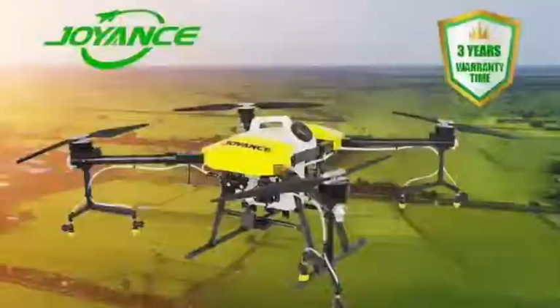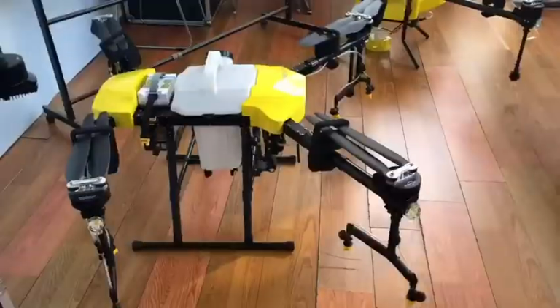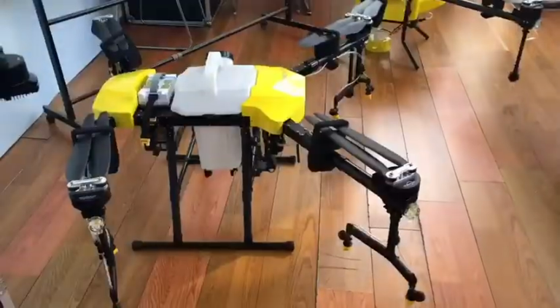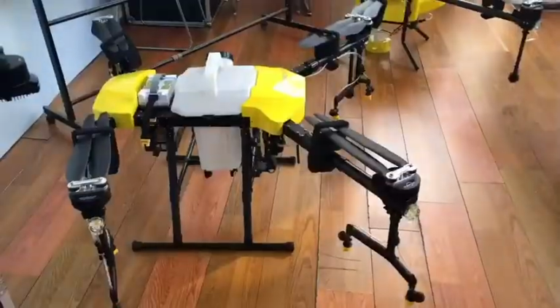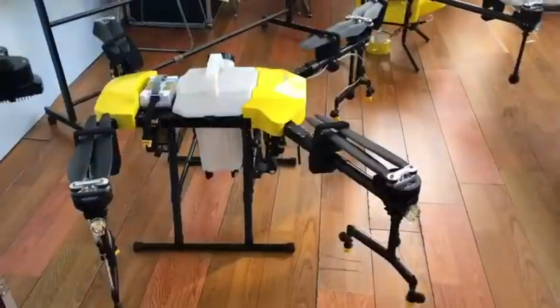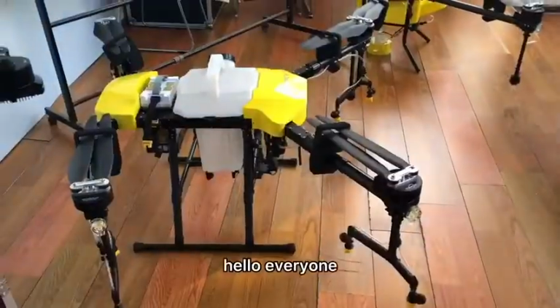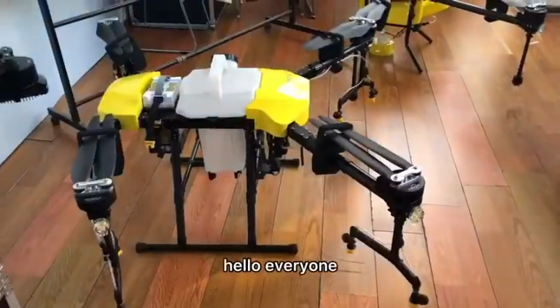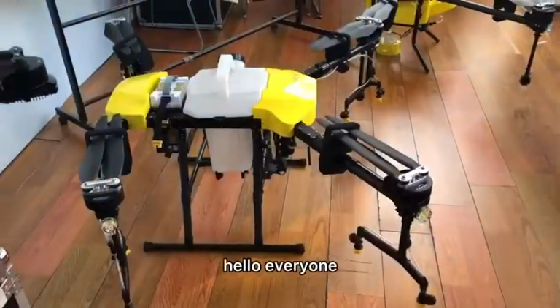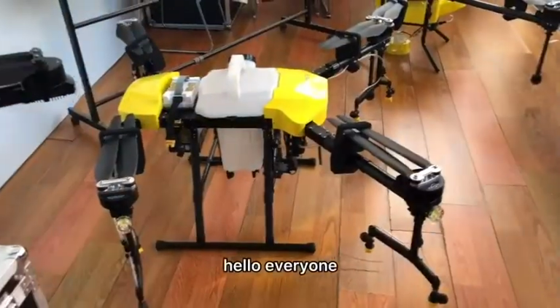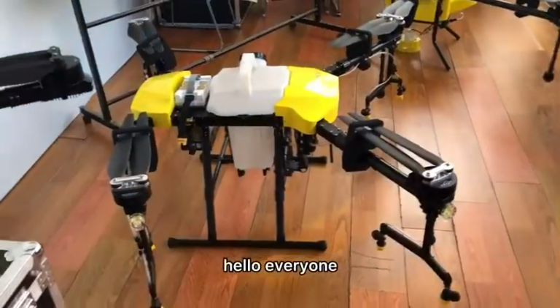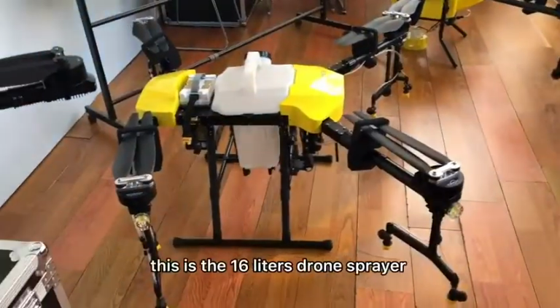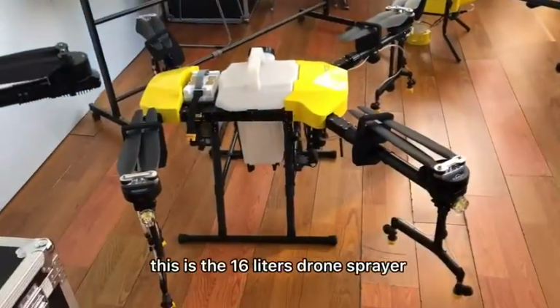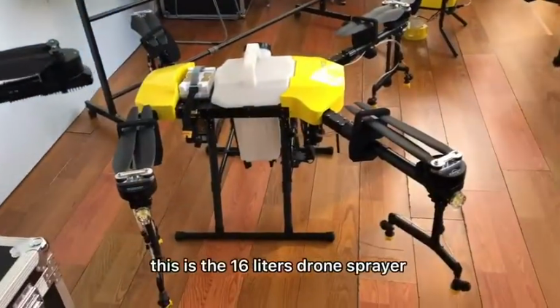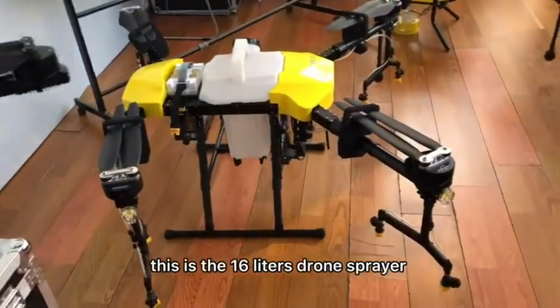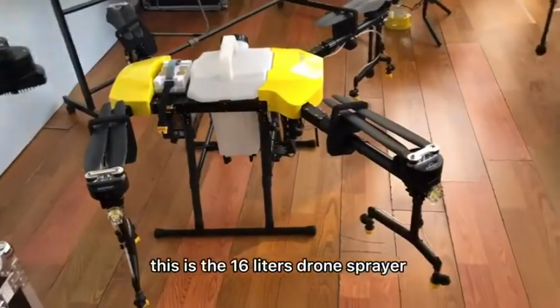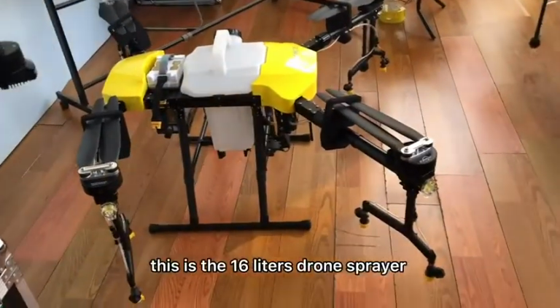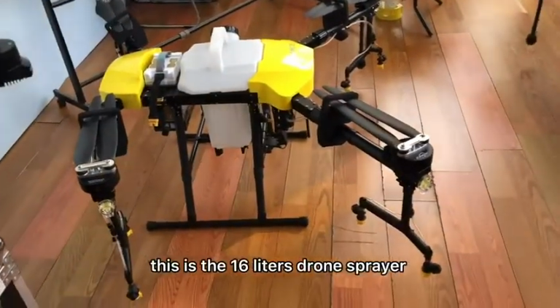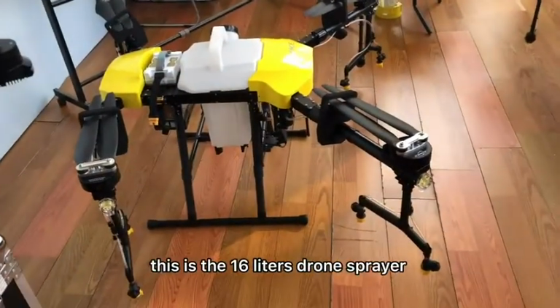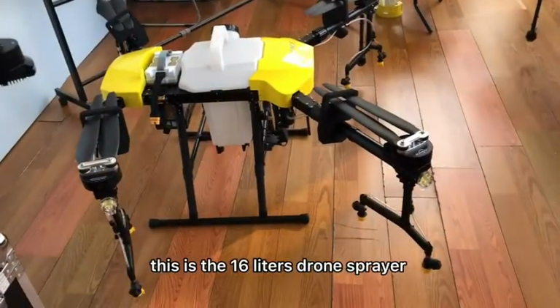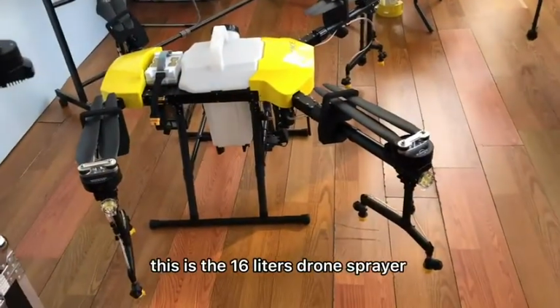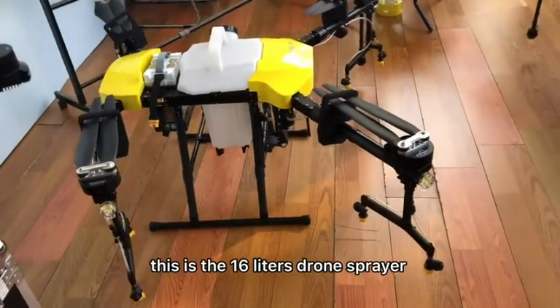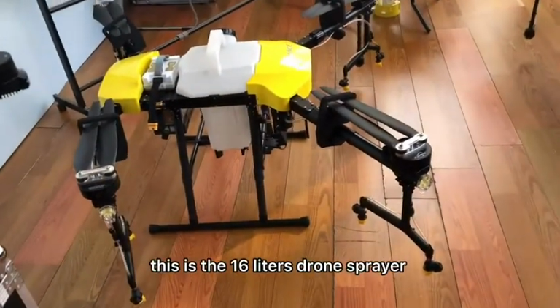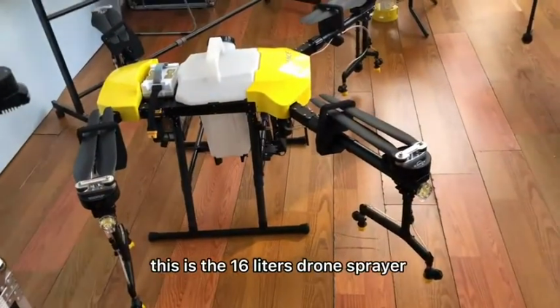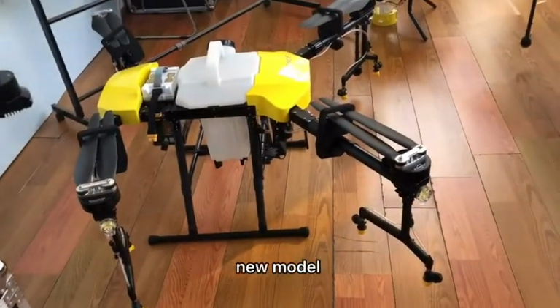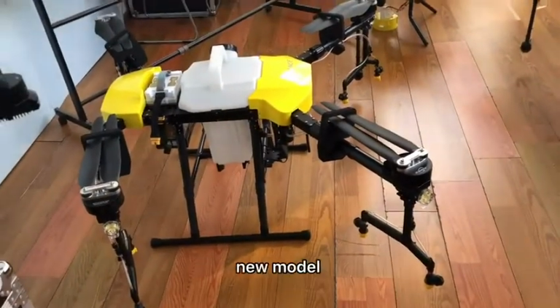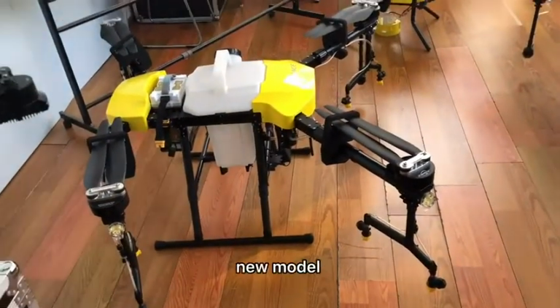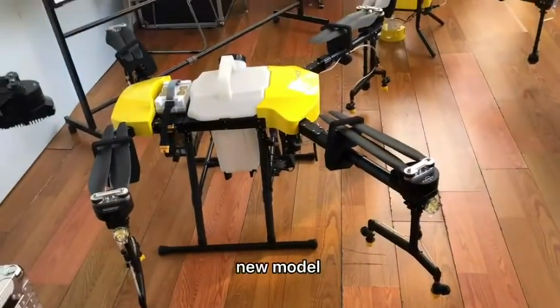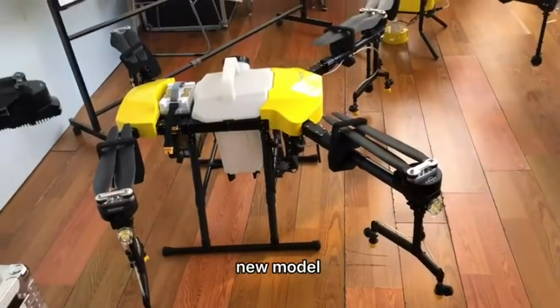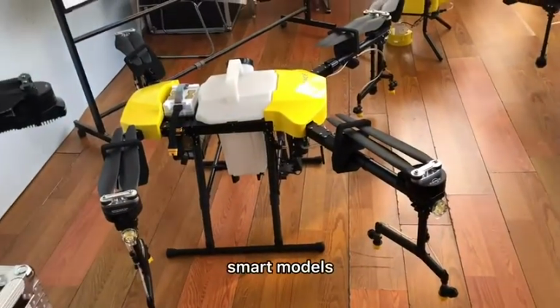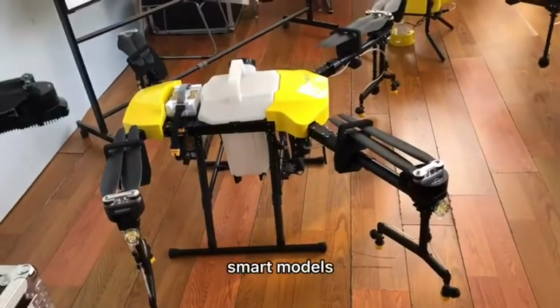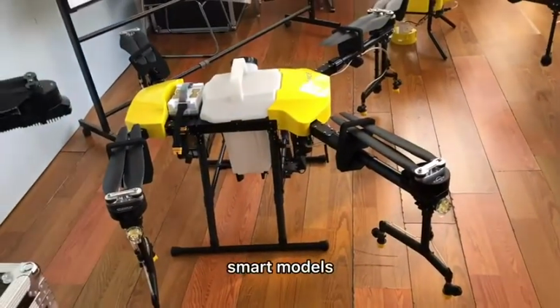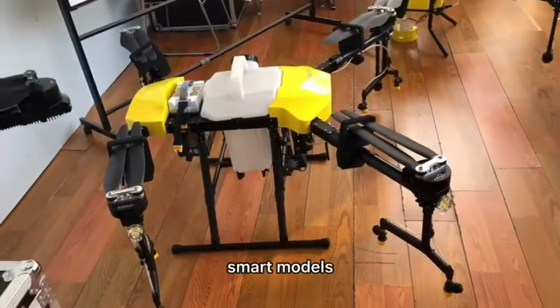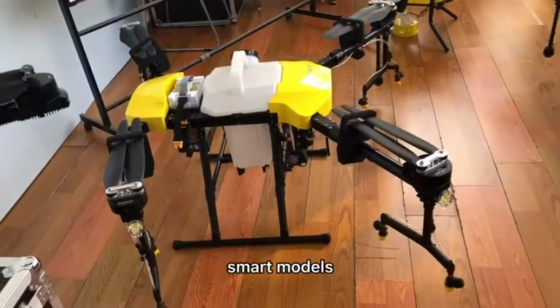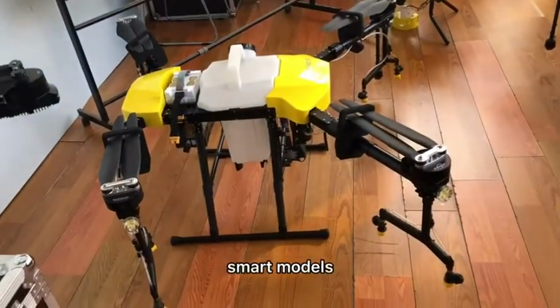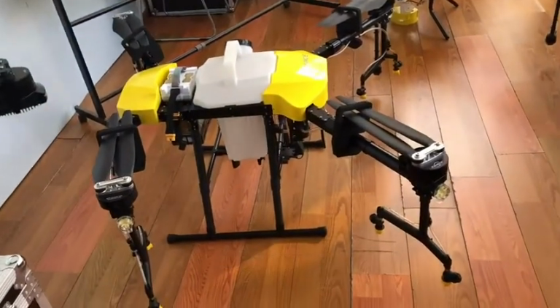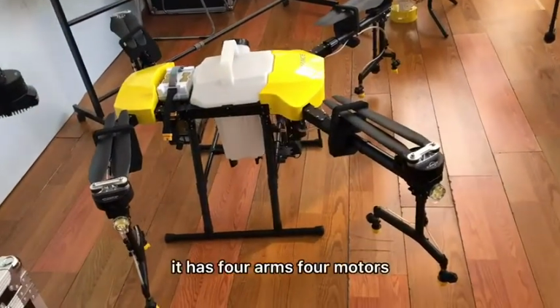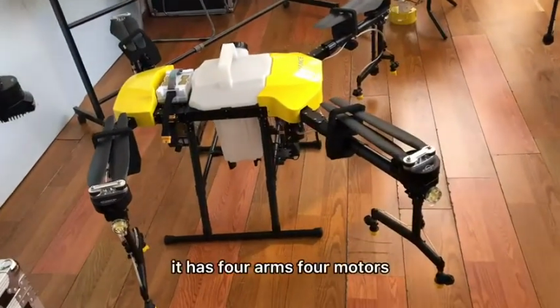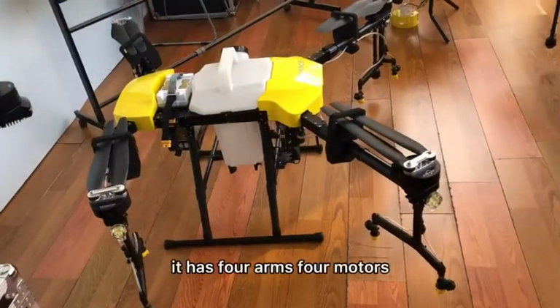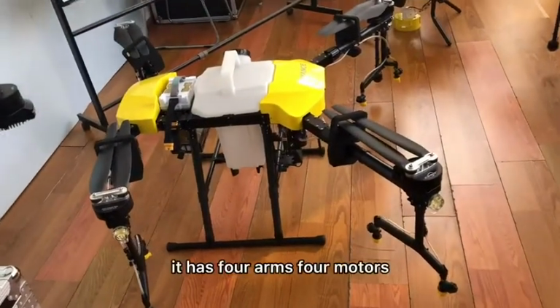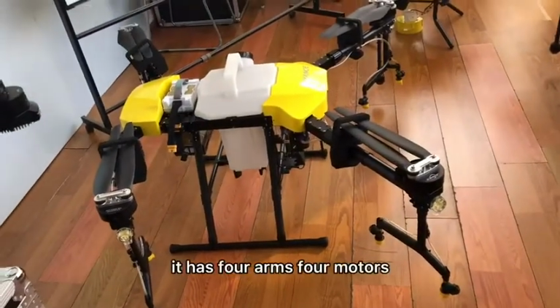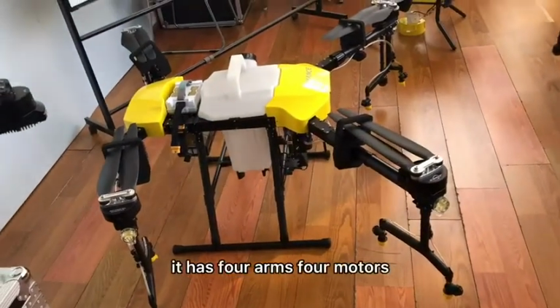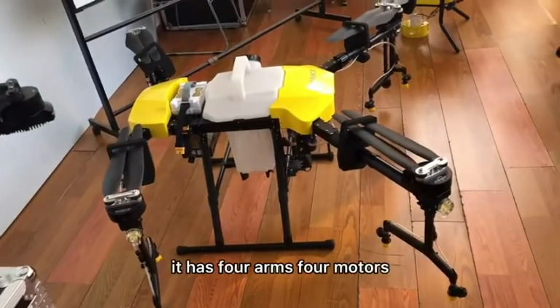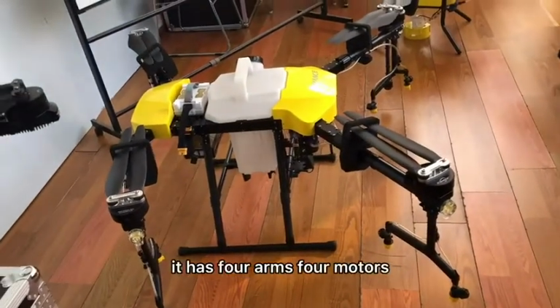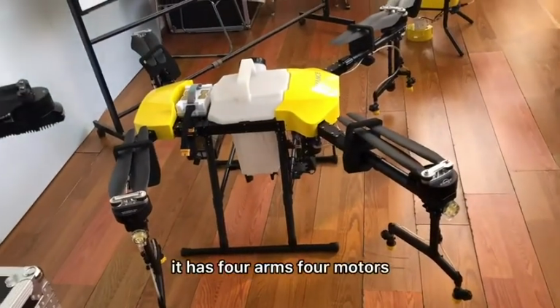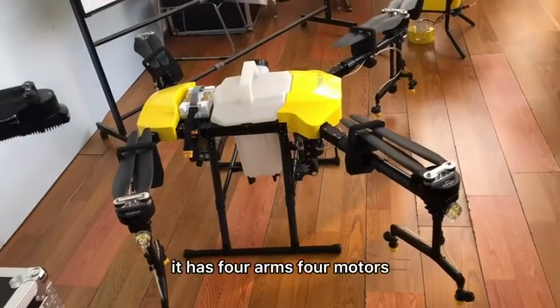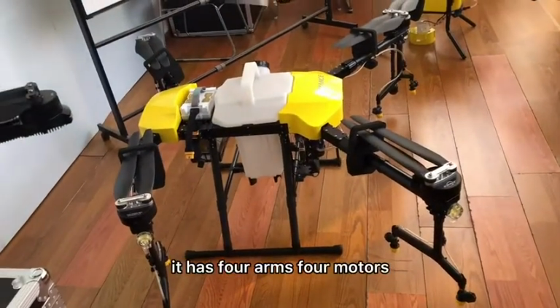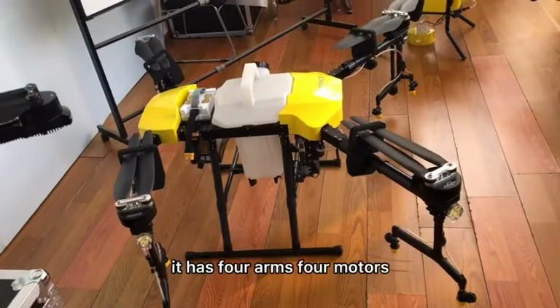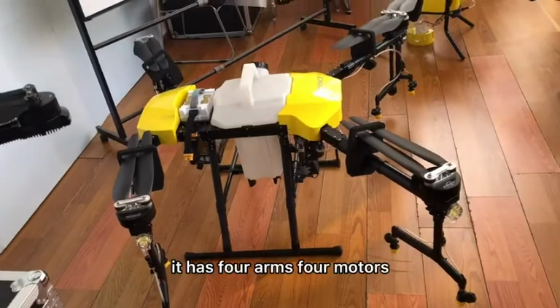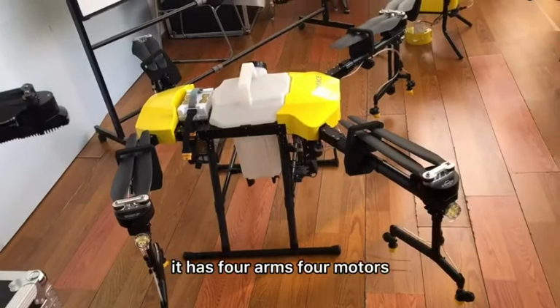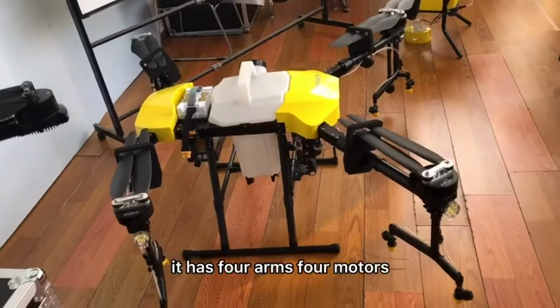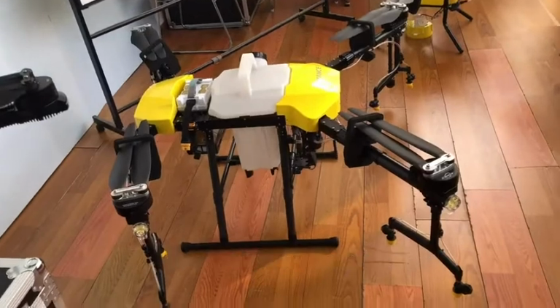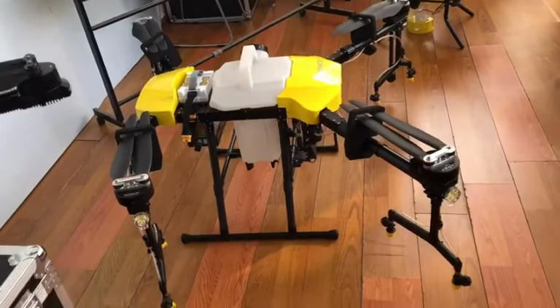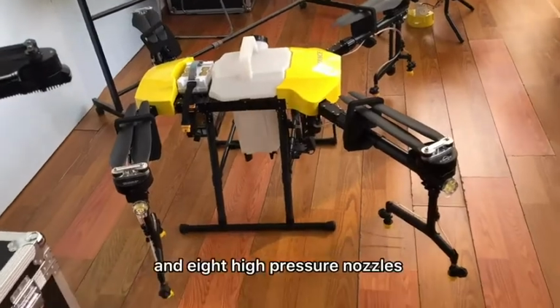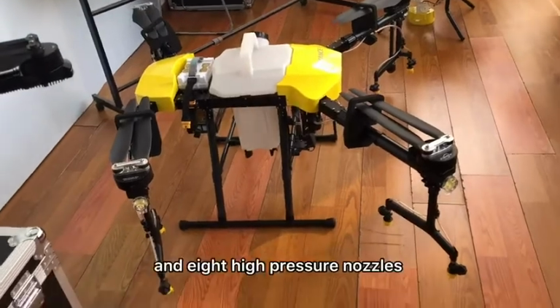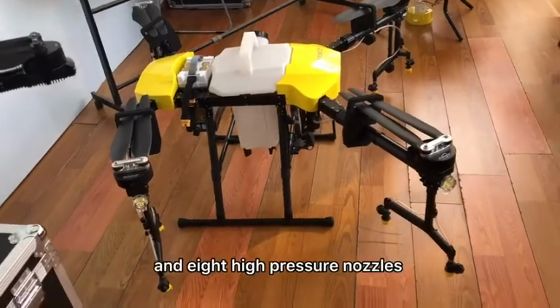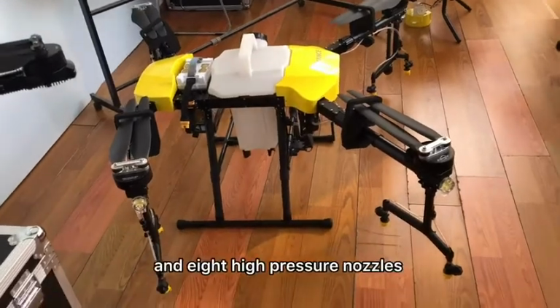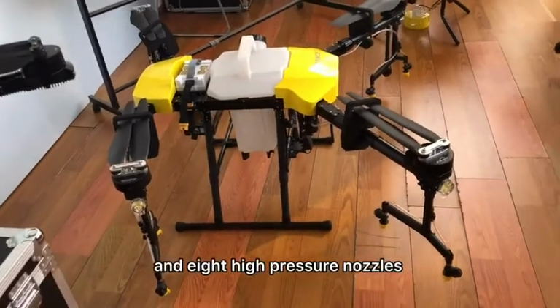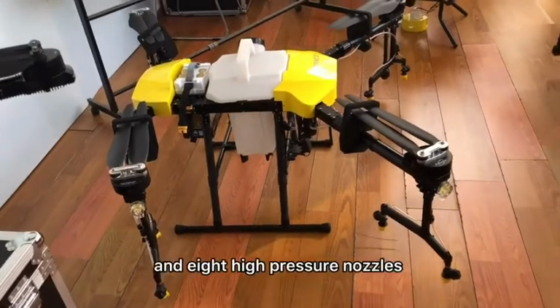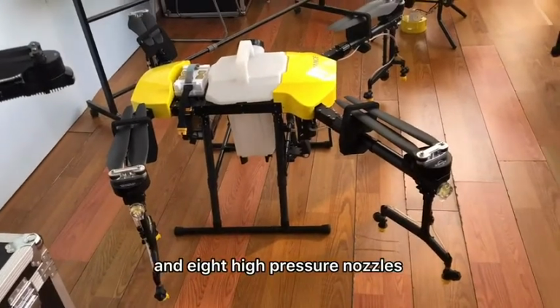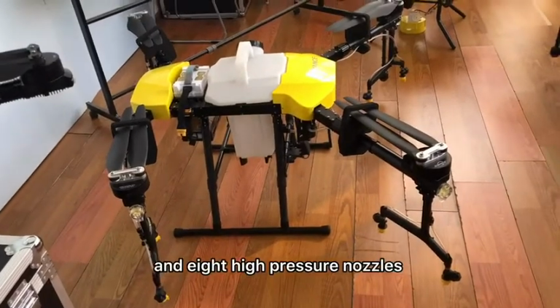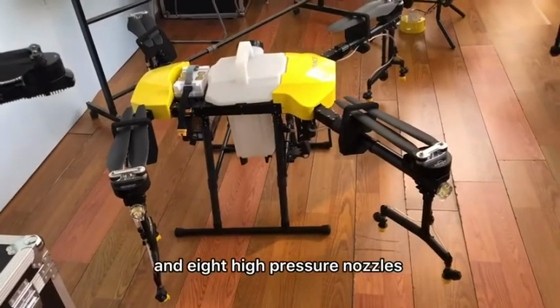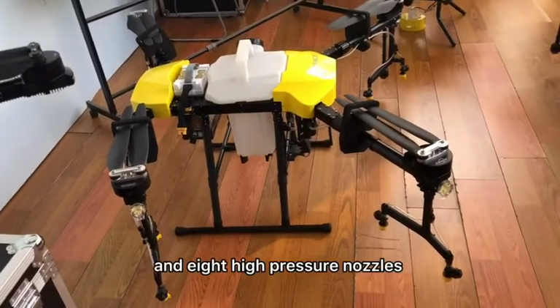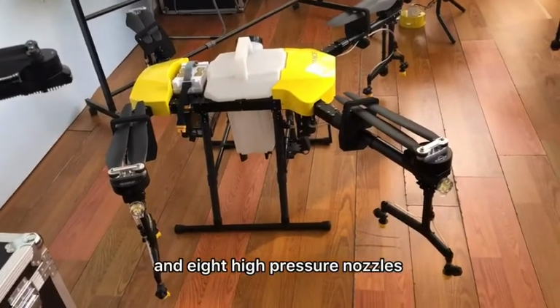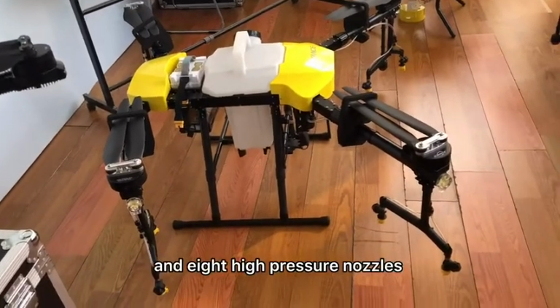Hello everyone, this is the 16L new model, smart model. It has 4 arms, 4 motors, and 8 high pressure nozzles.